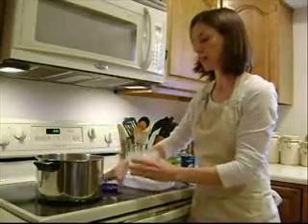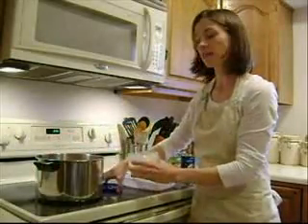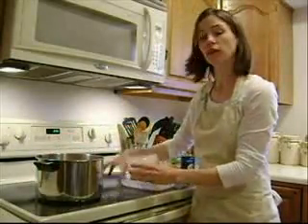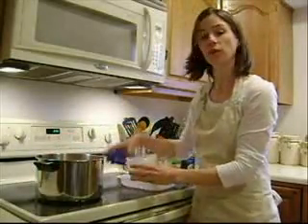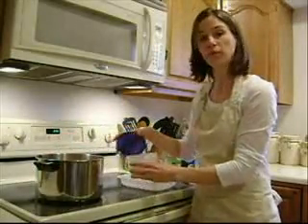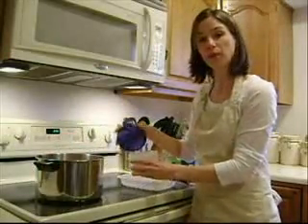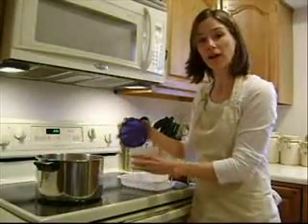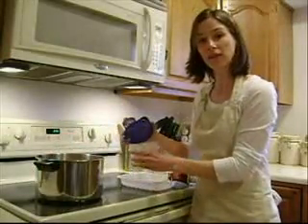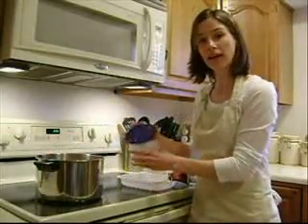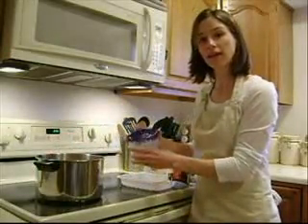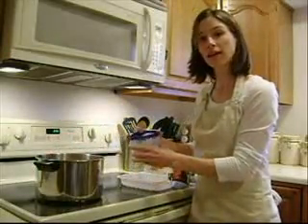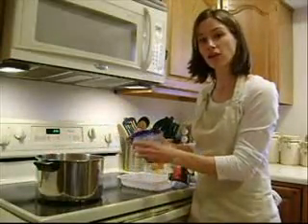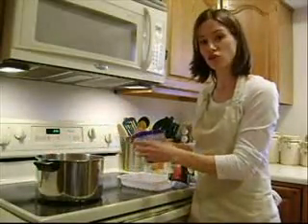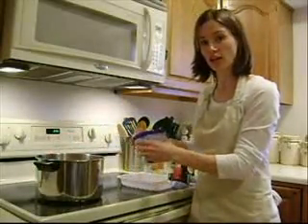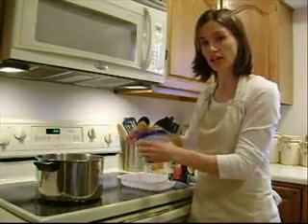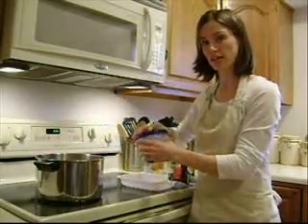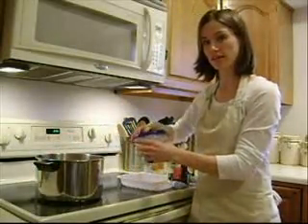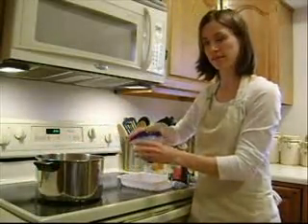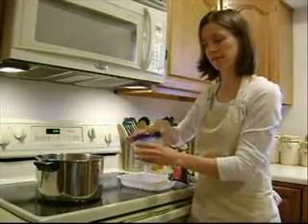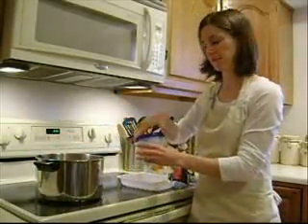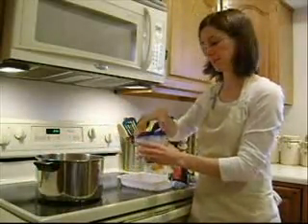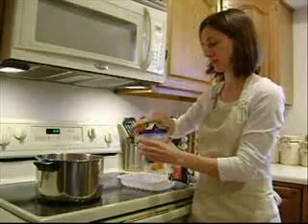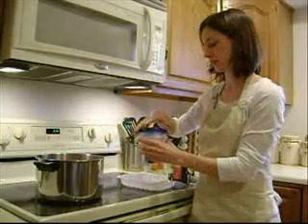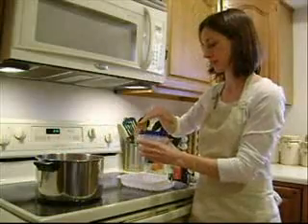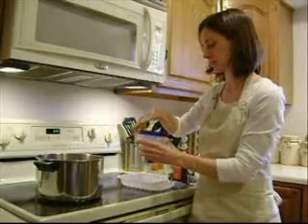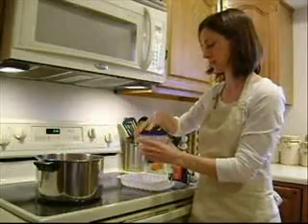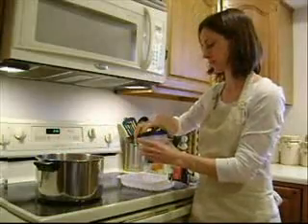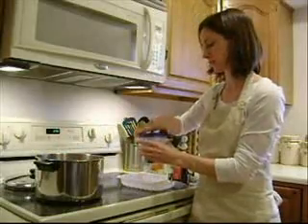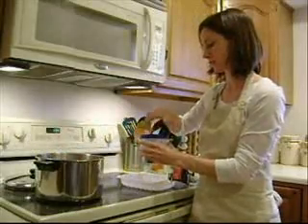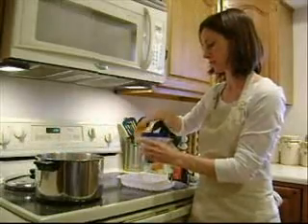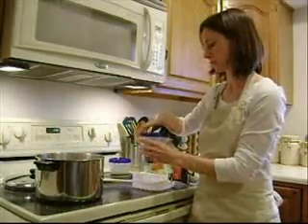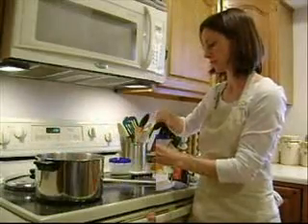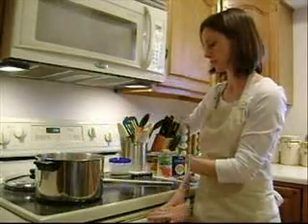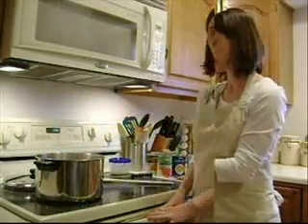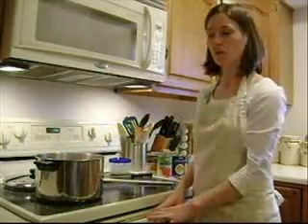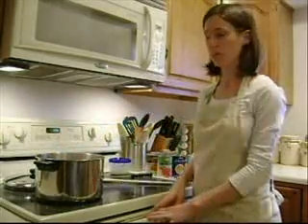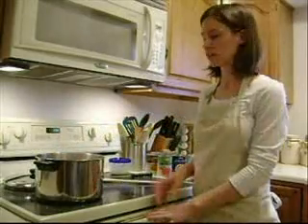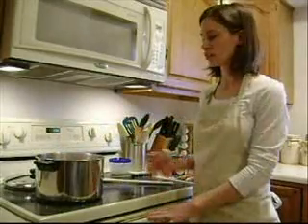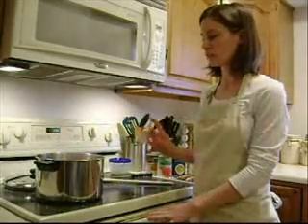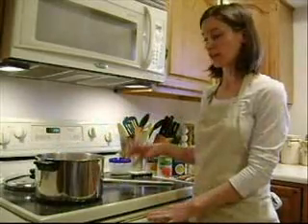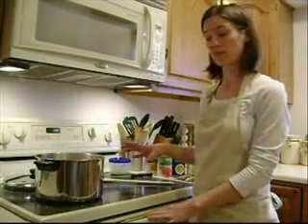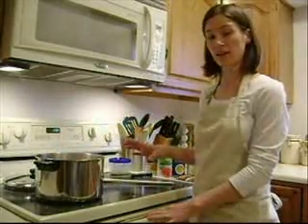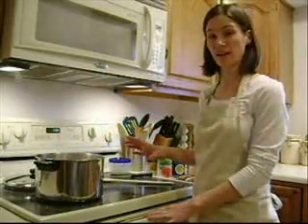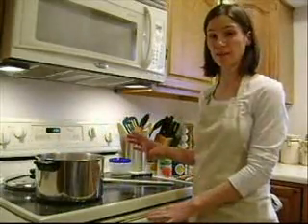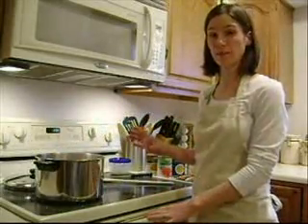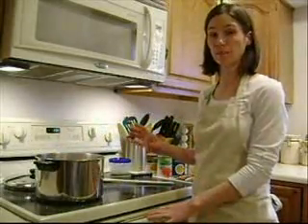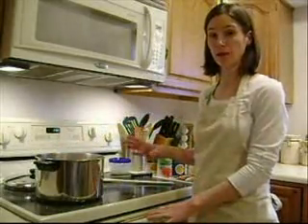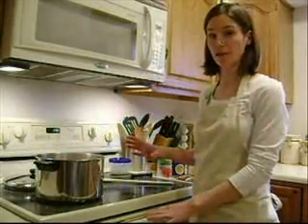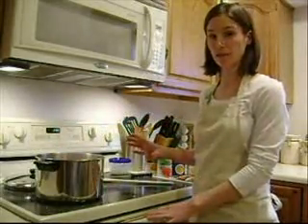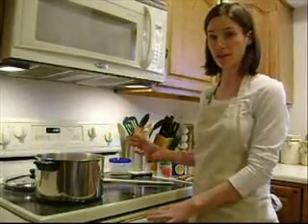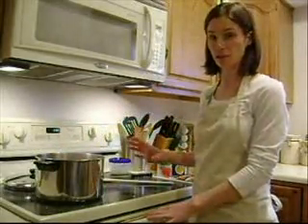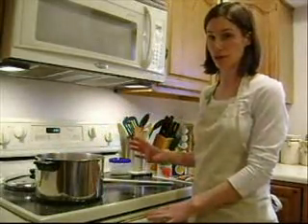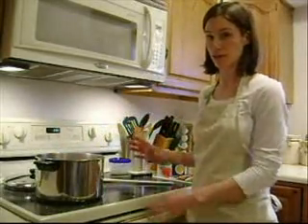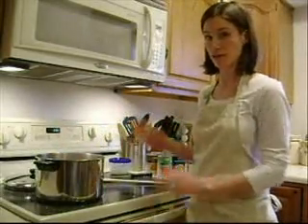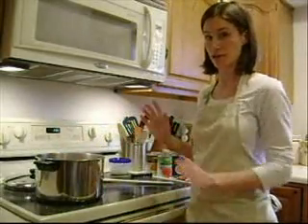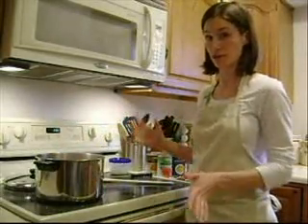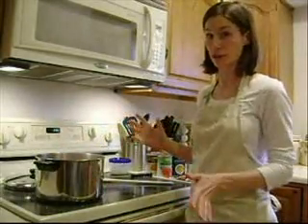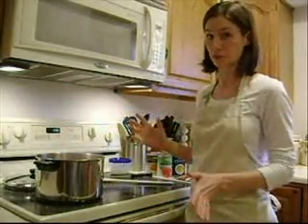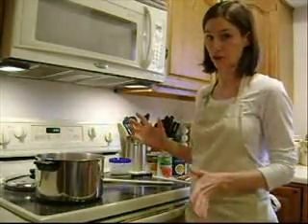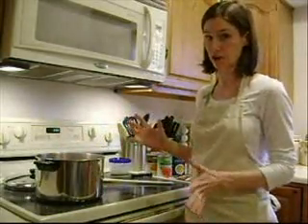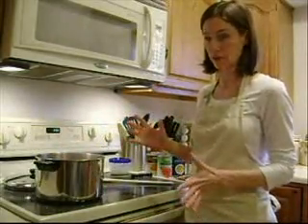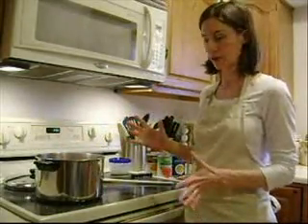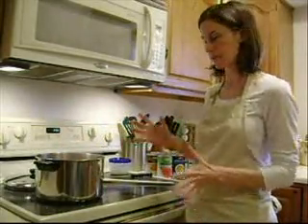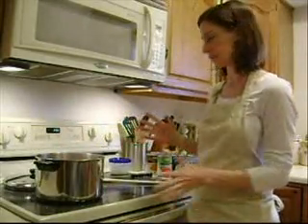Then you want to brown that and drain it. Once your beef has been browned and drained, you're done with the hard part.